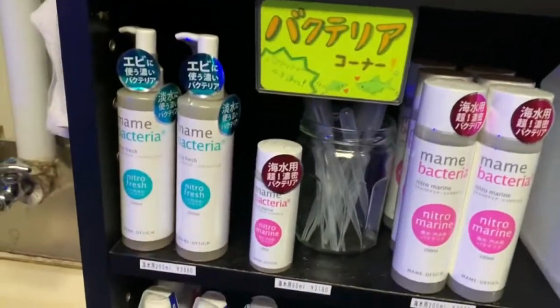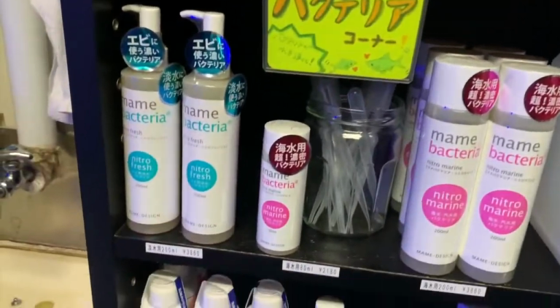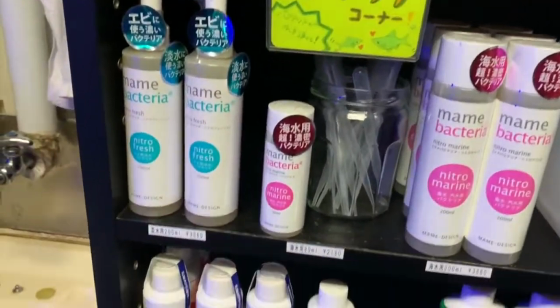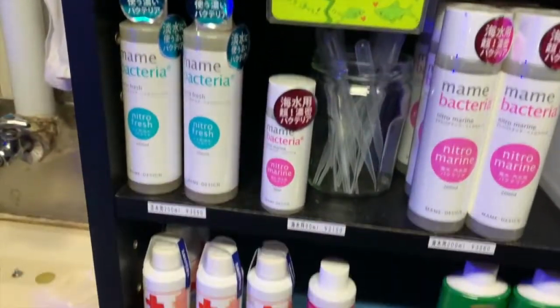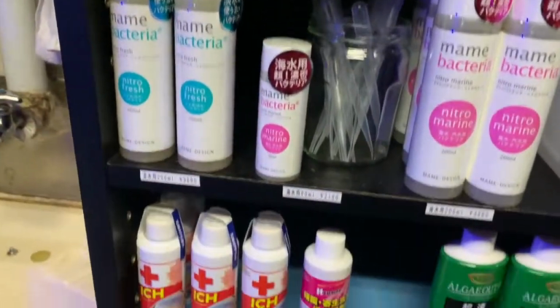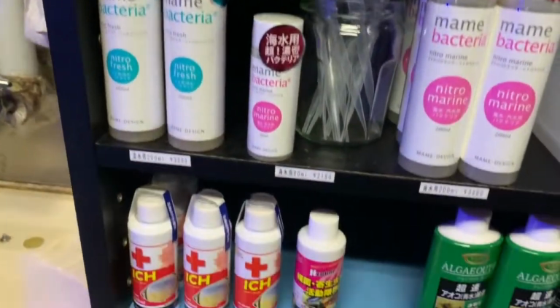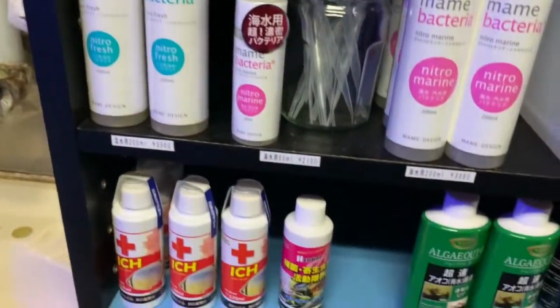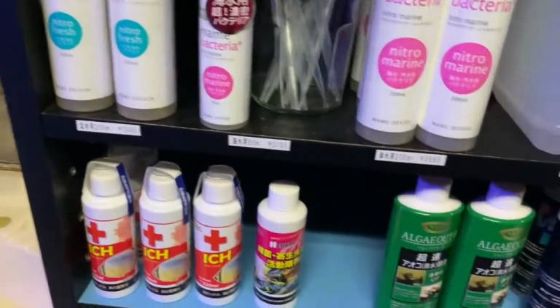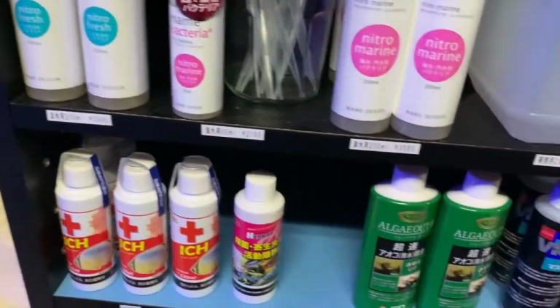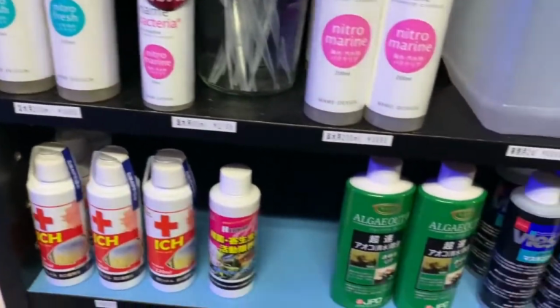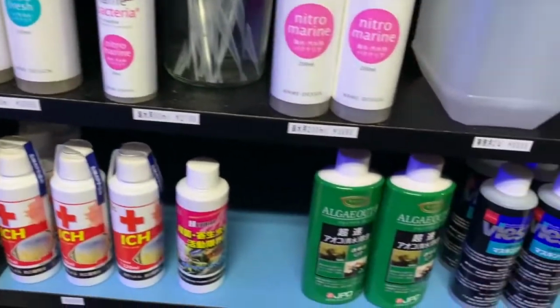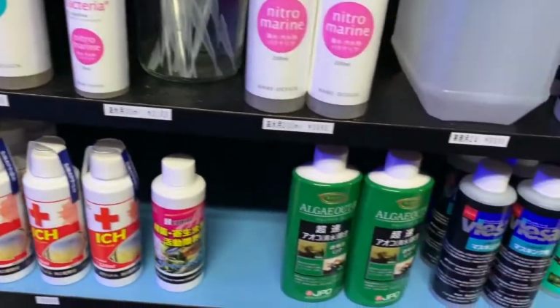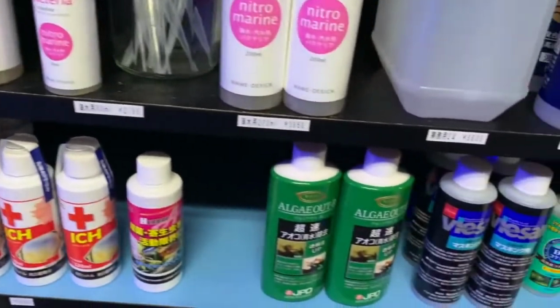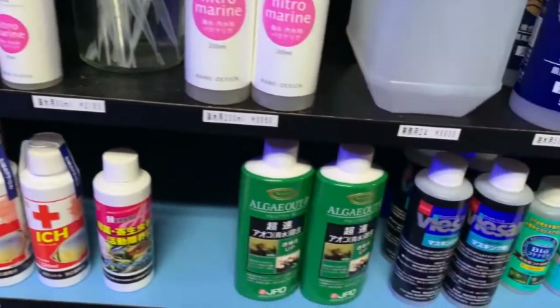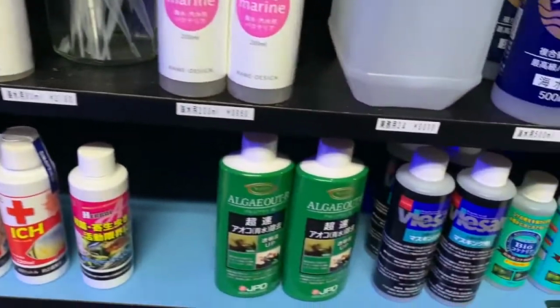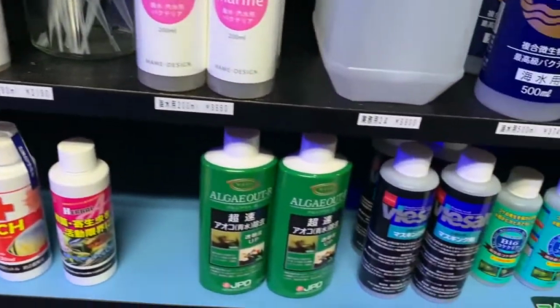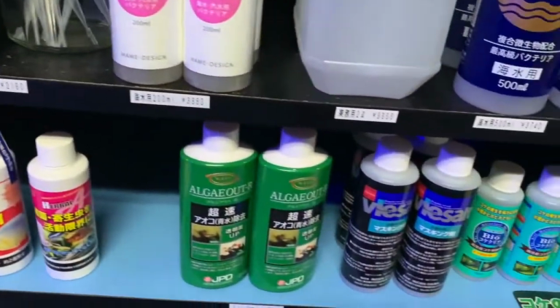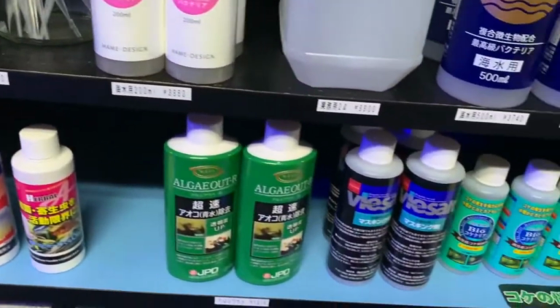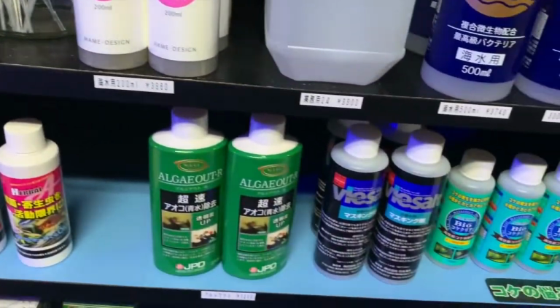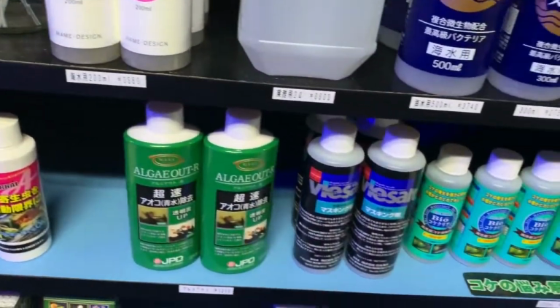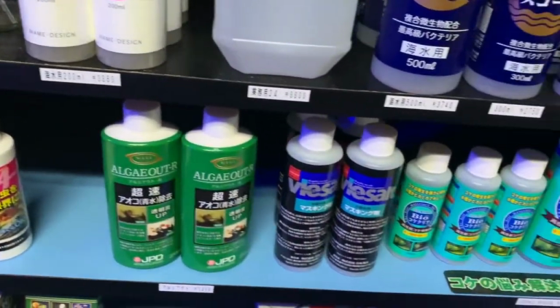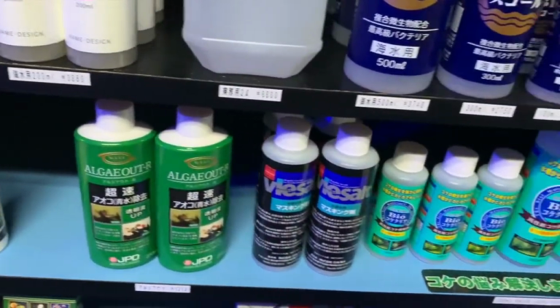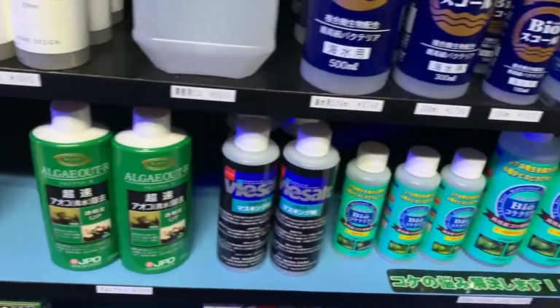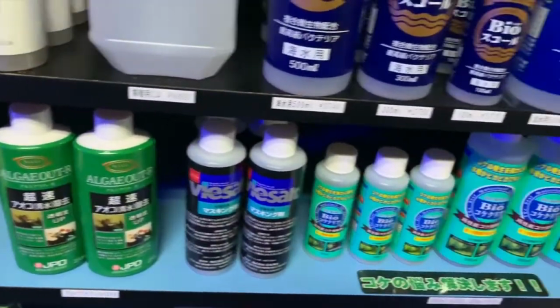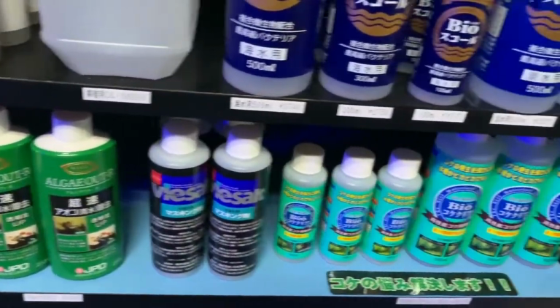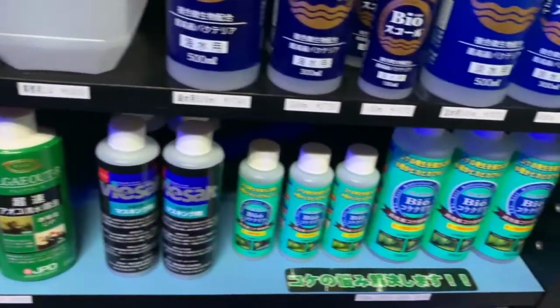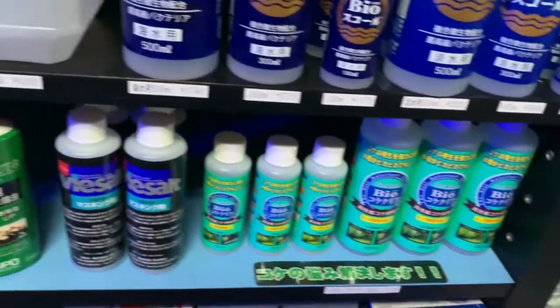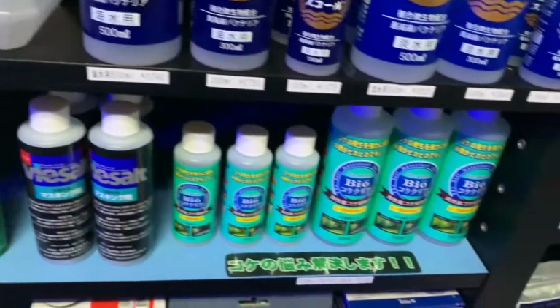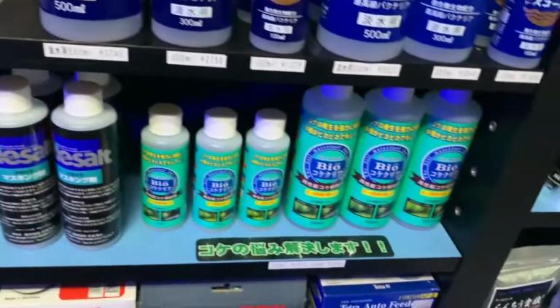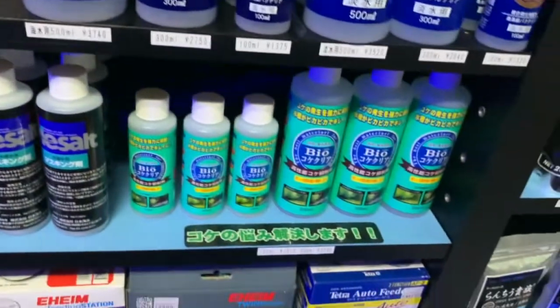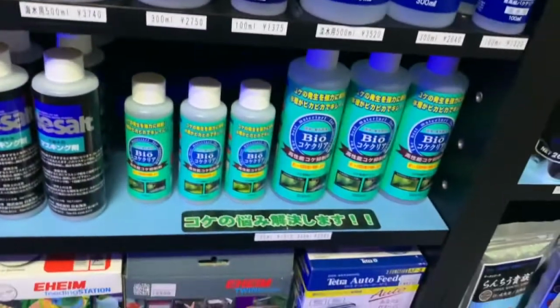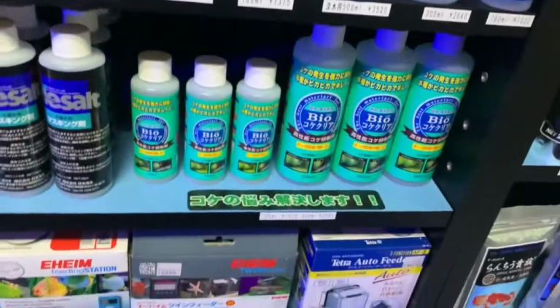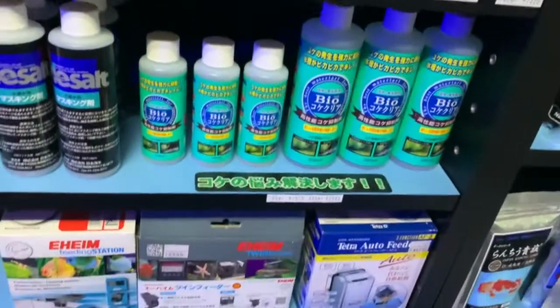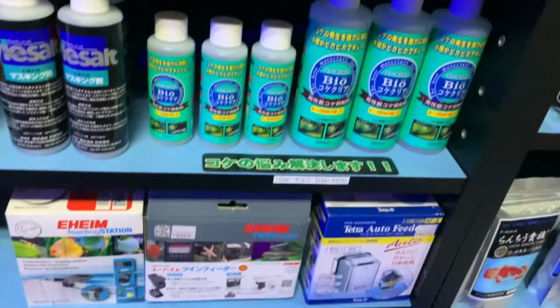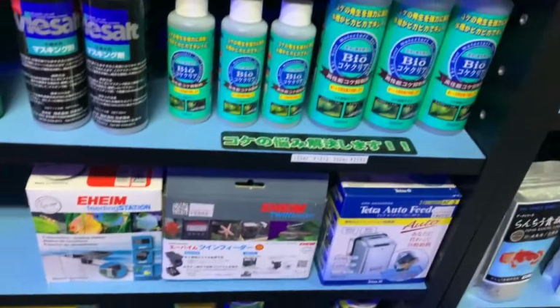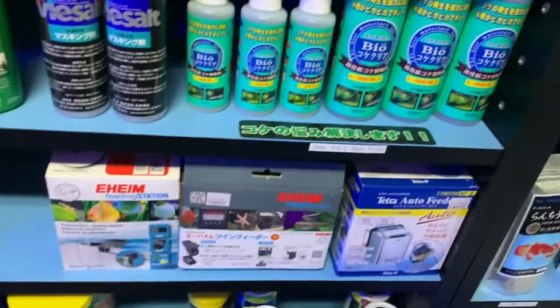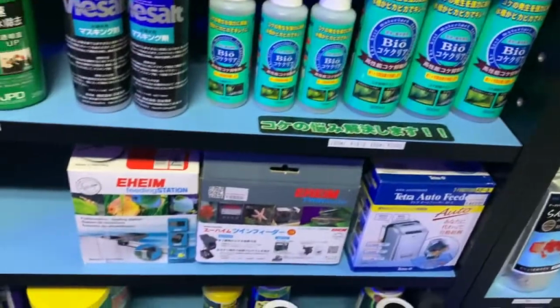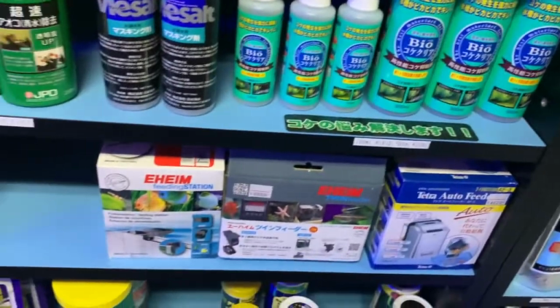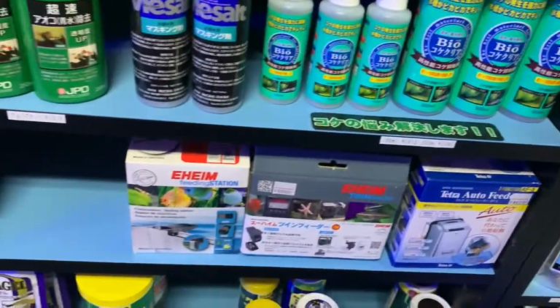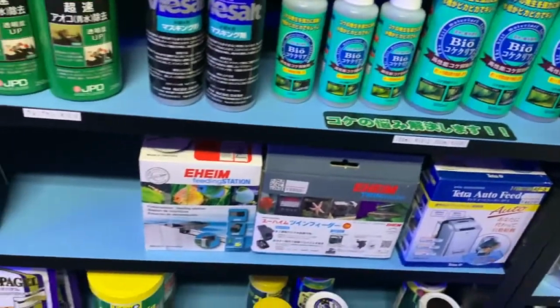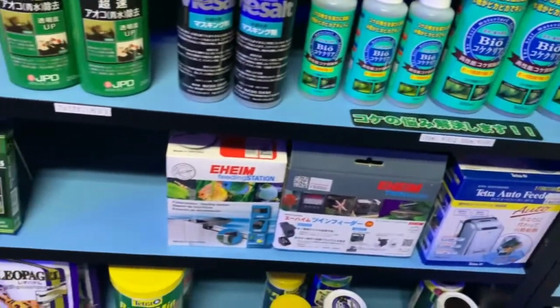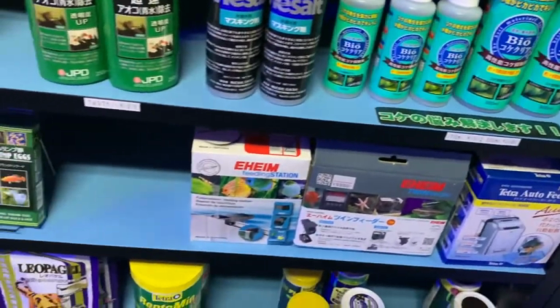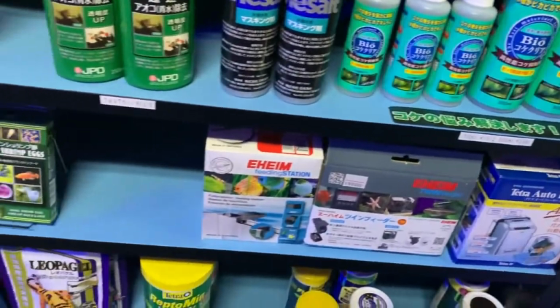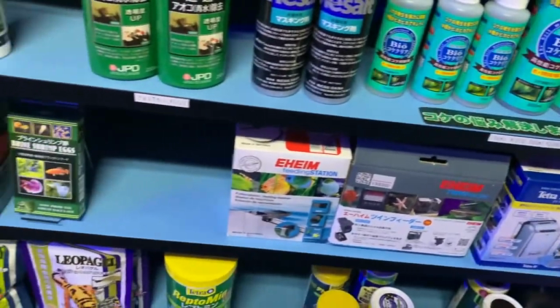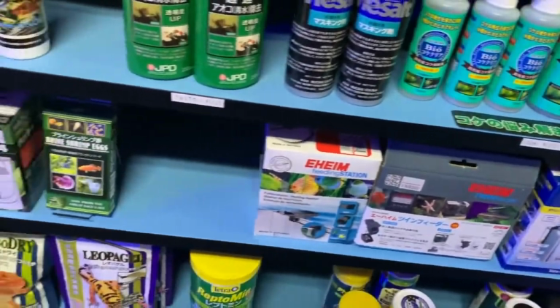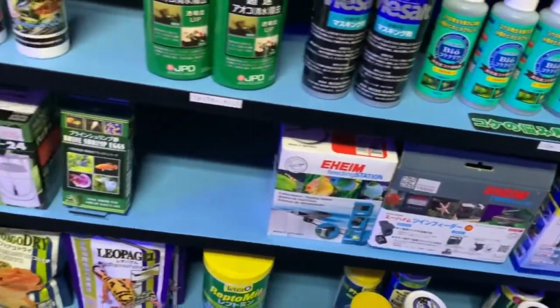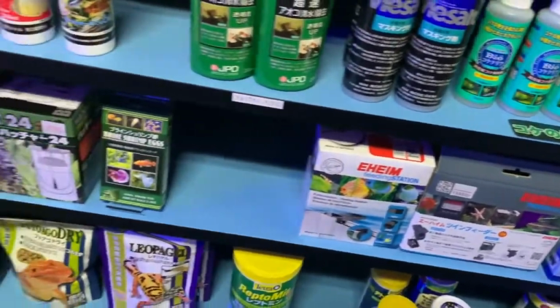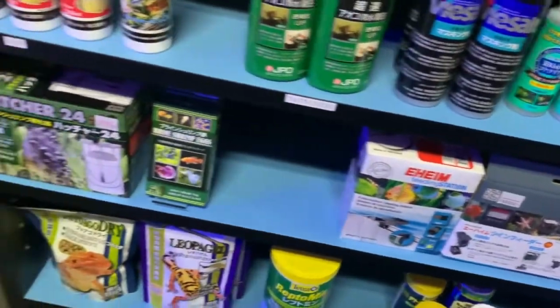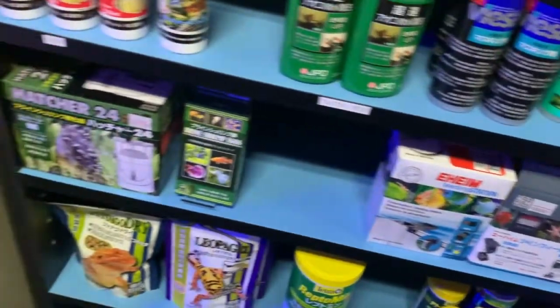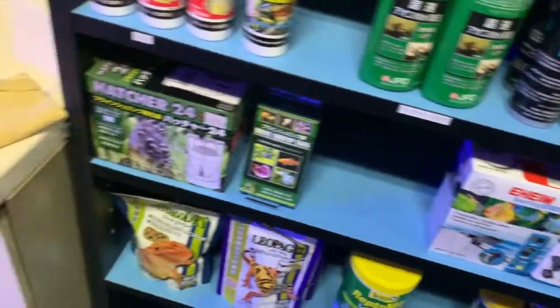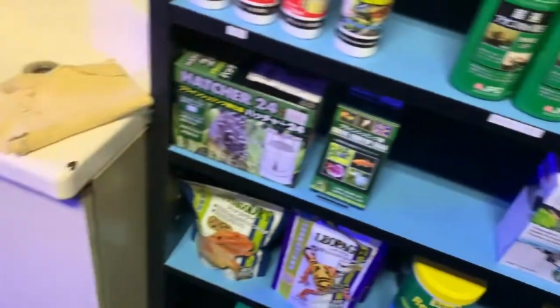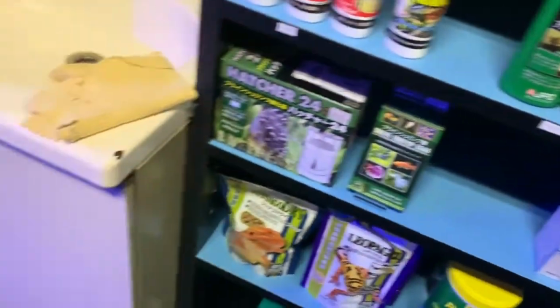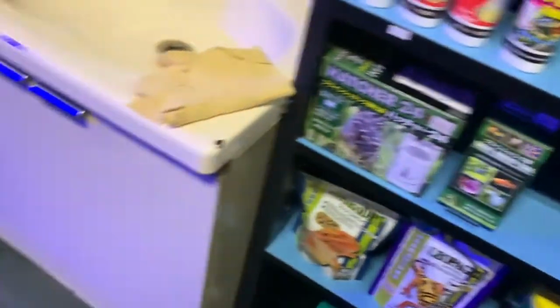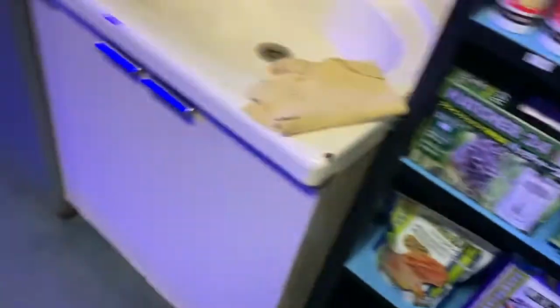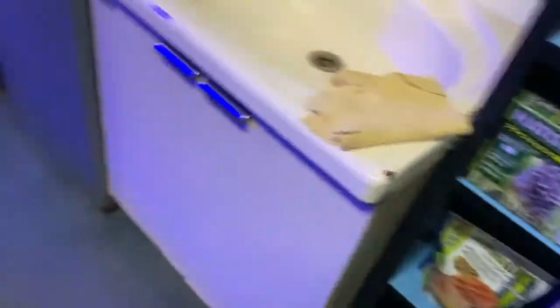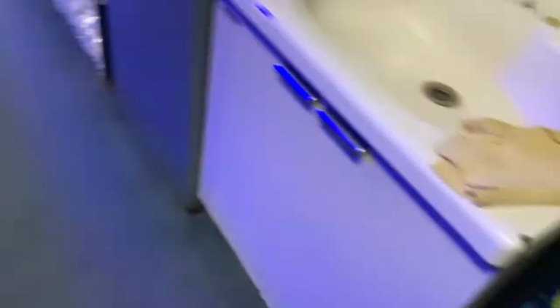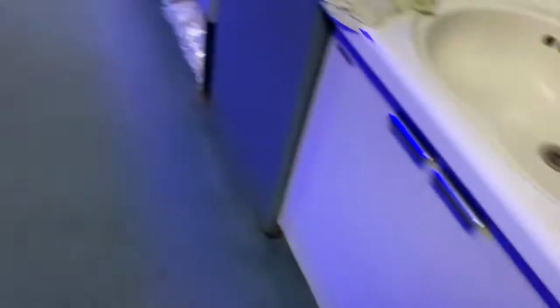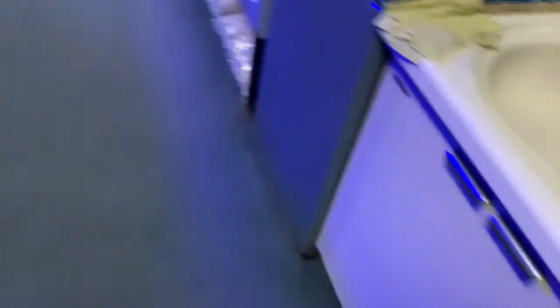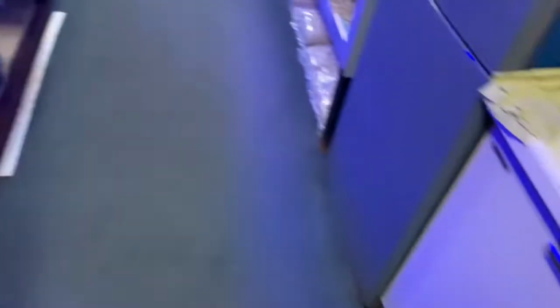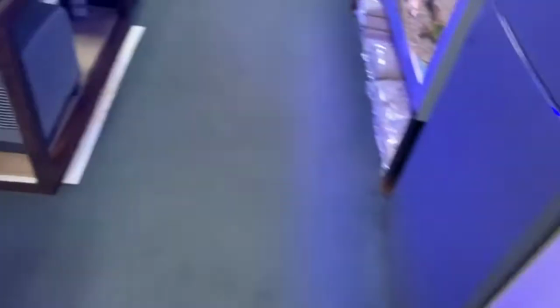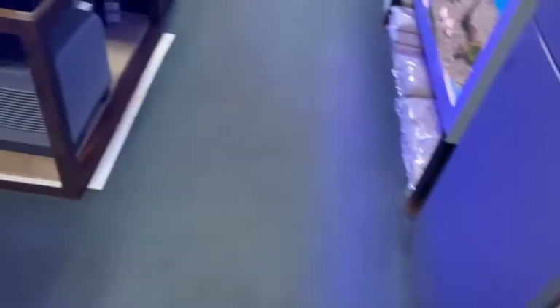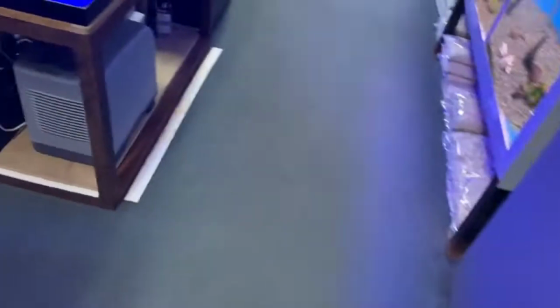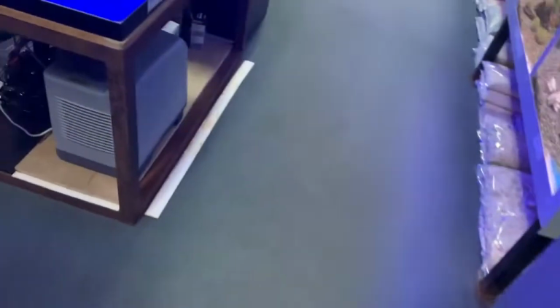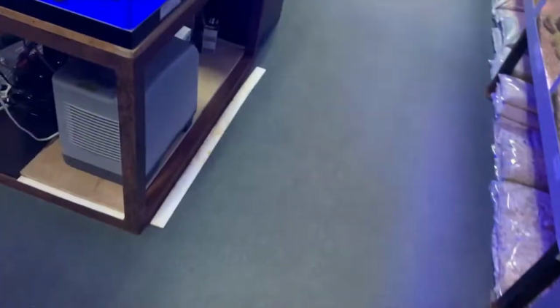Really cool ADA fish food — you don't see that in the United States at all. Some more conditioners, algae stuff, and medicine.